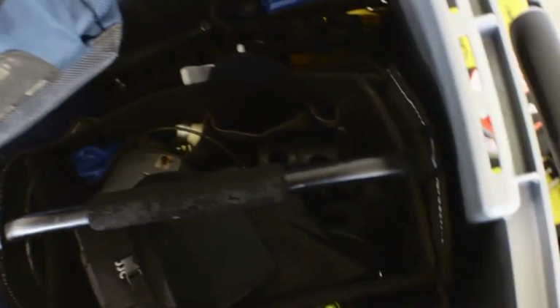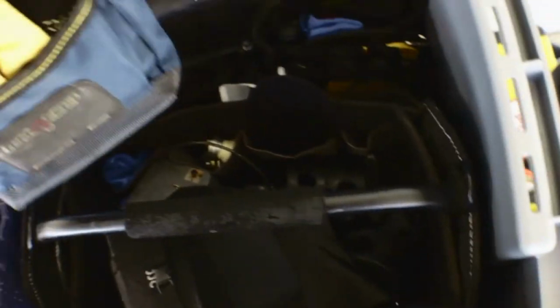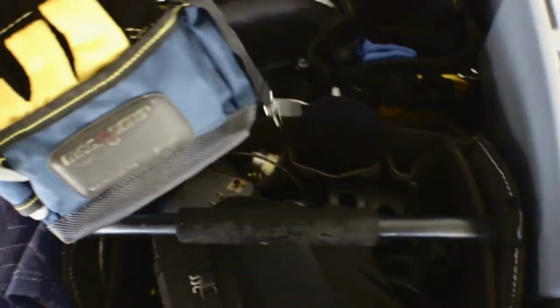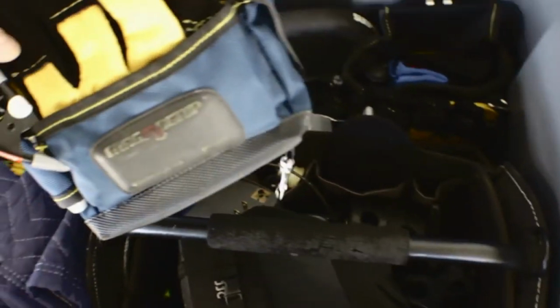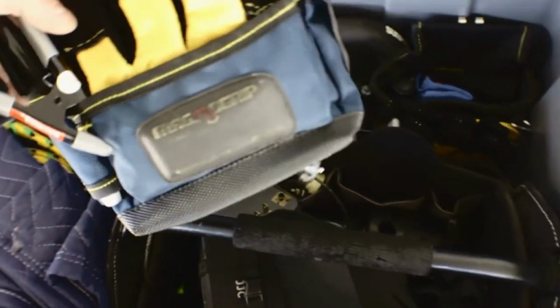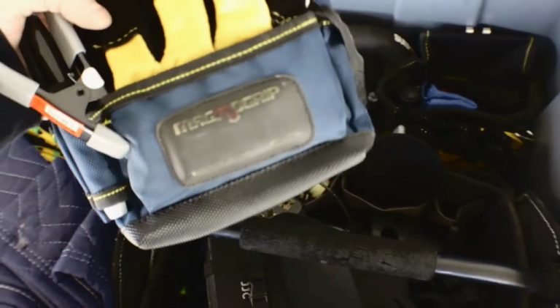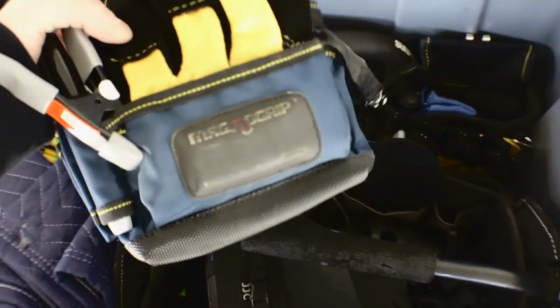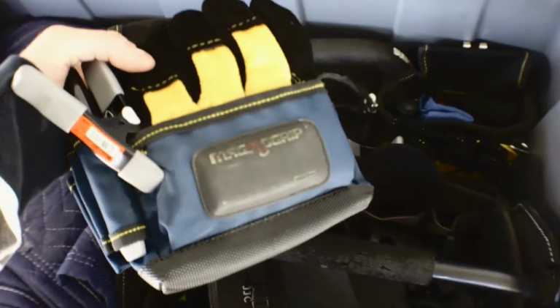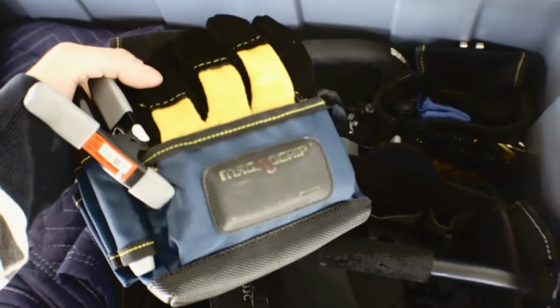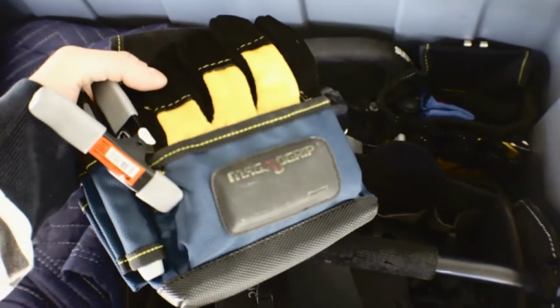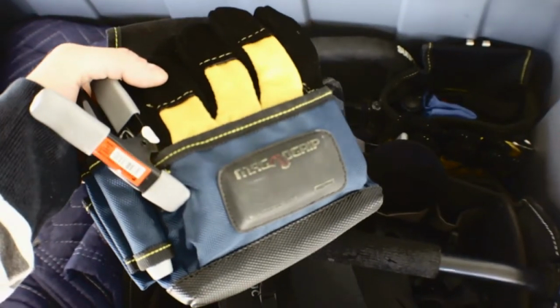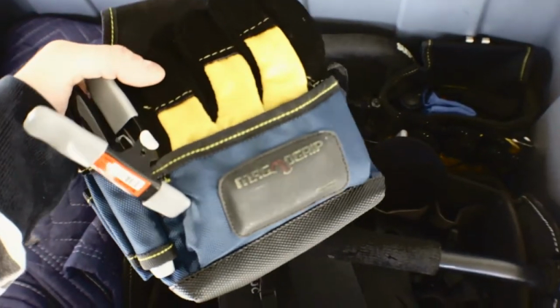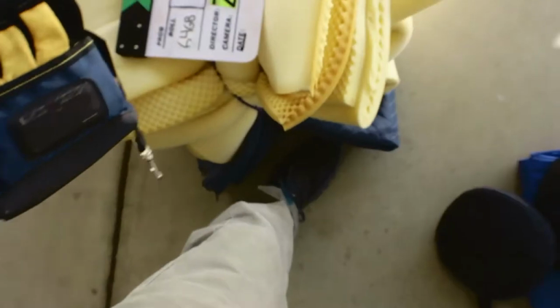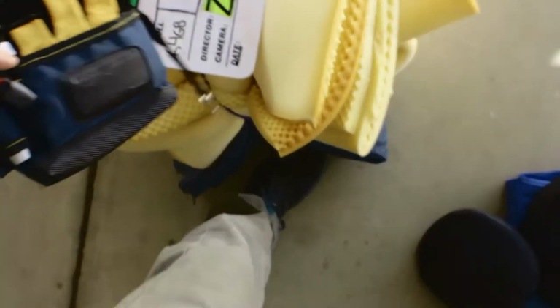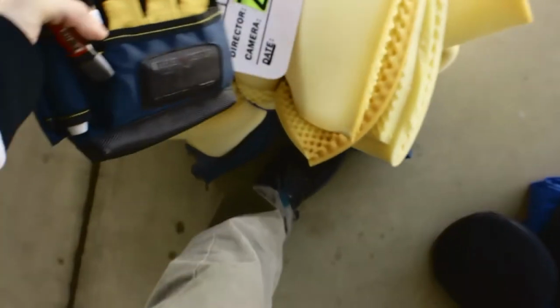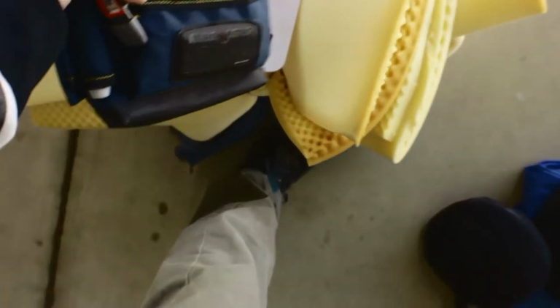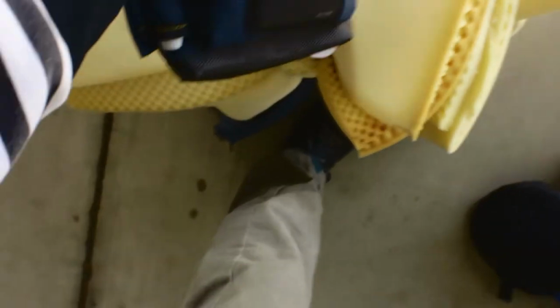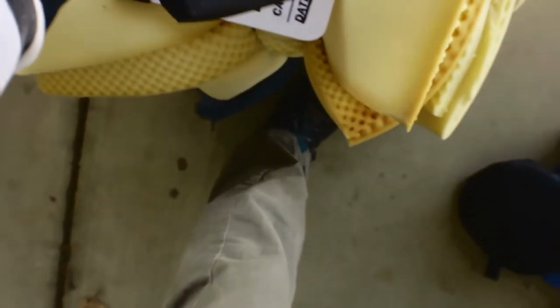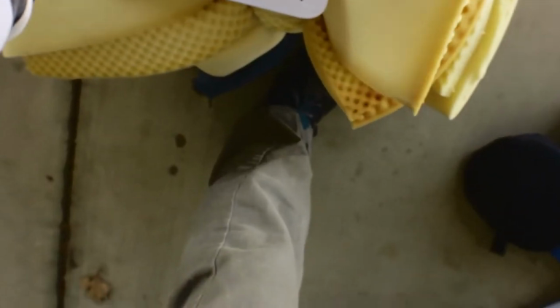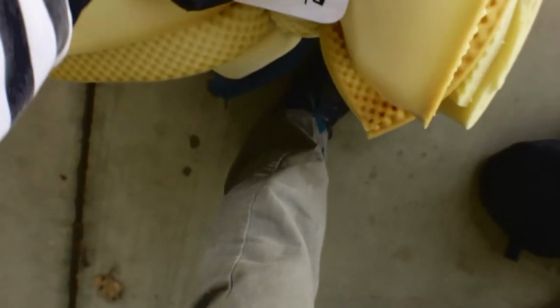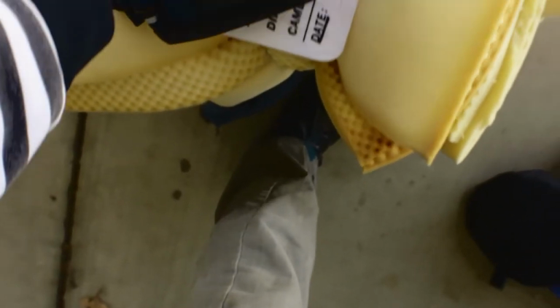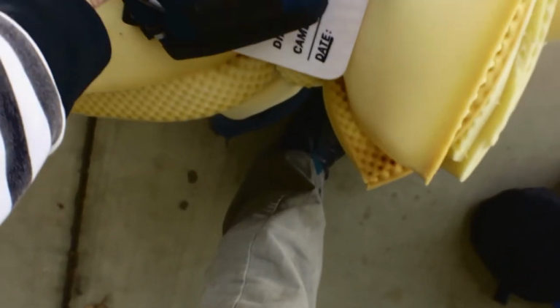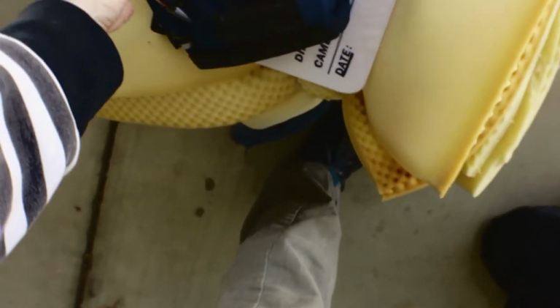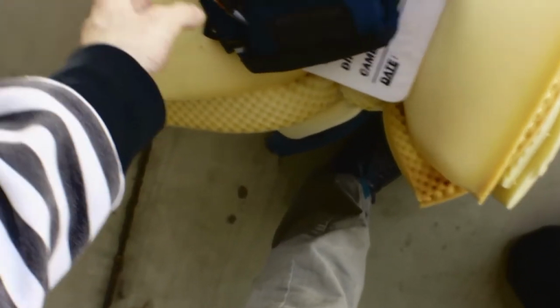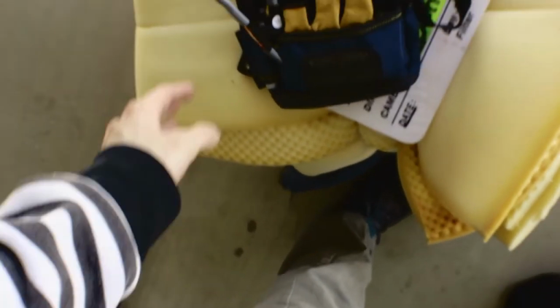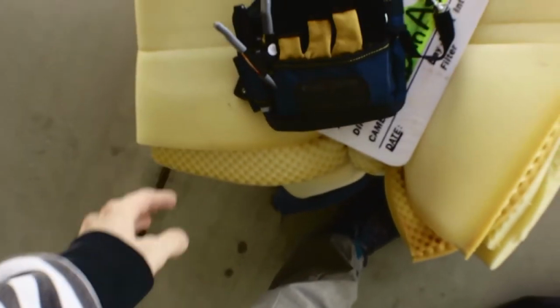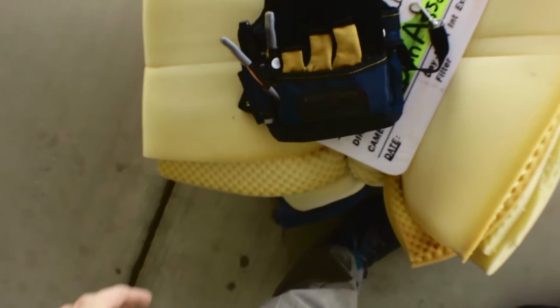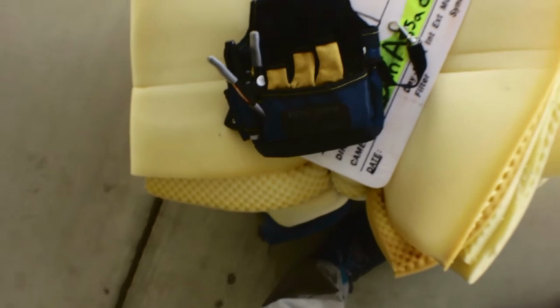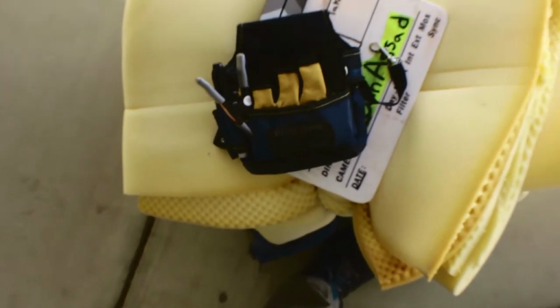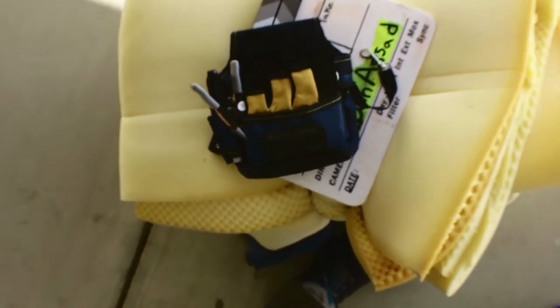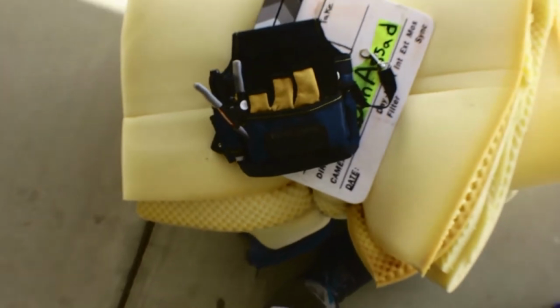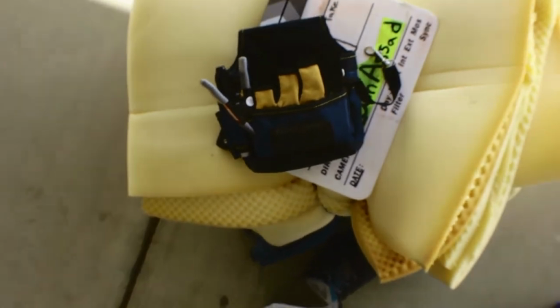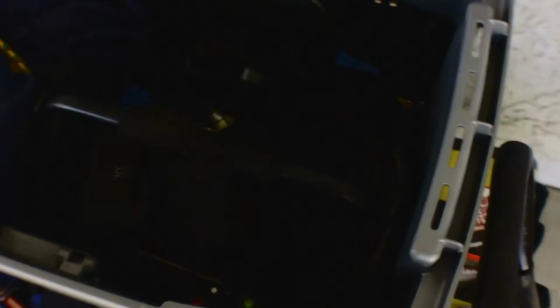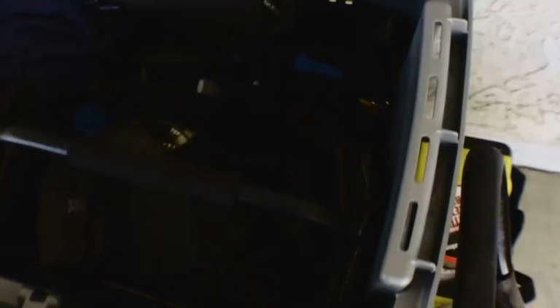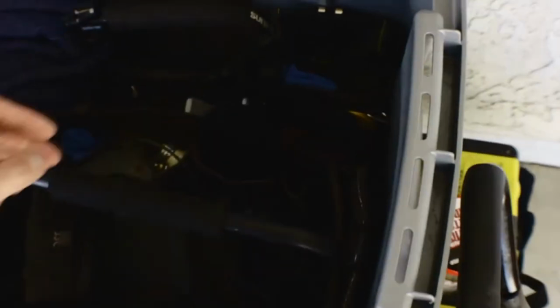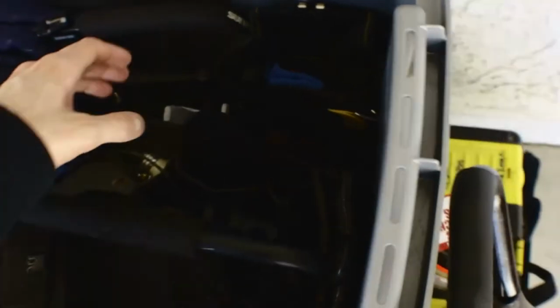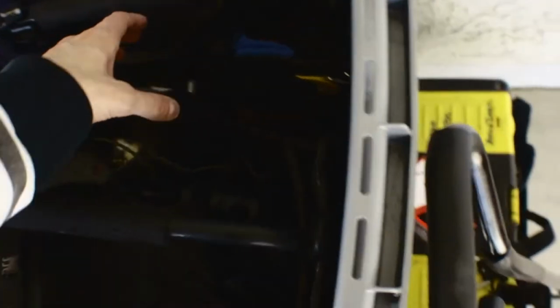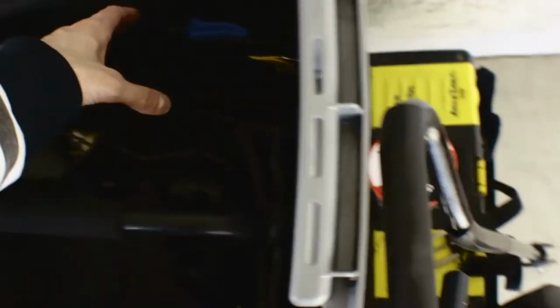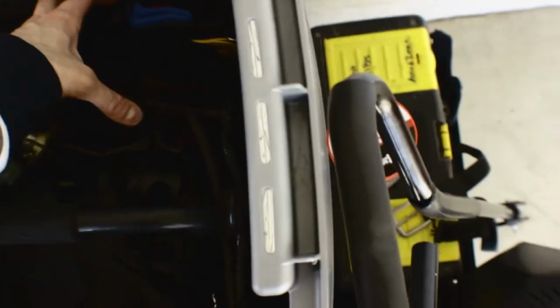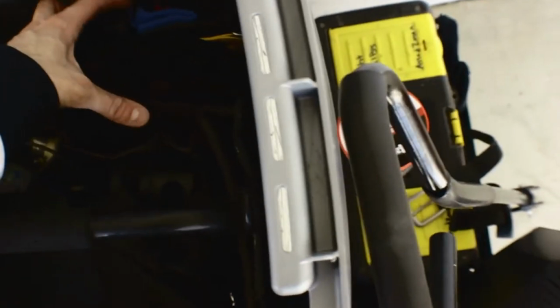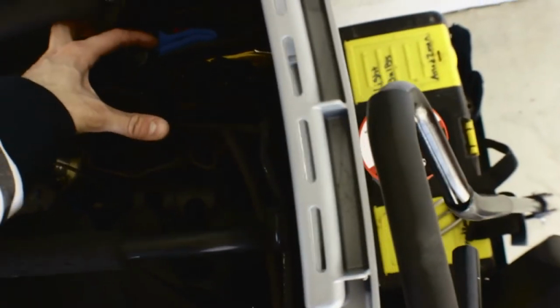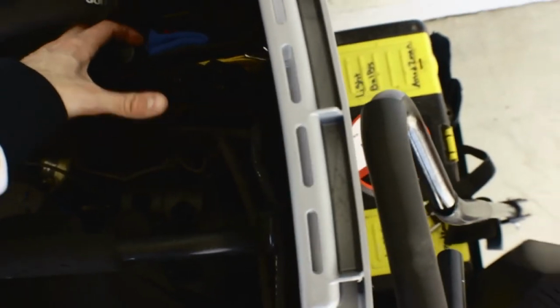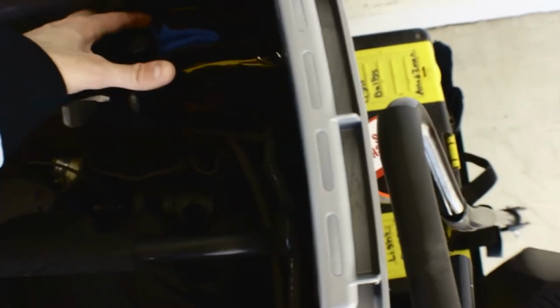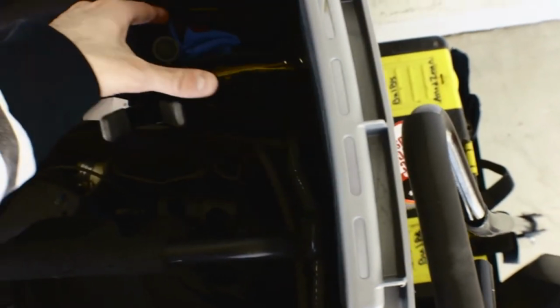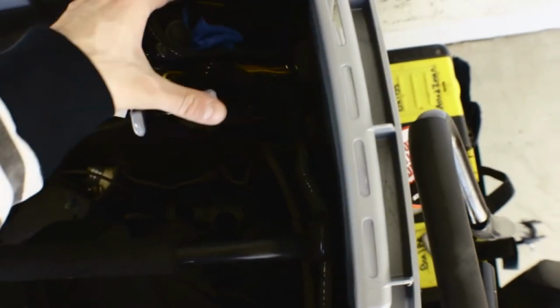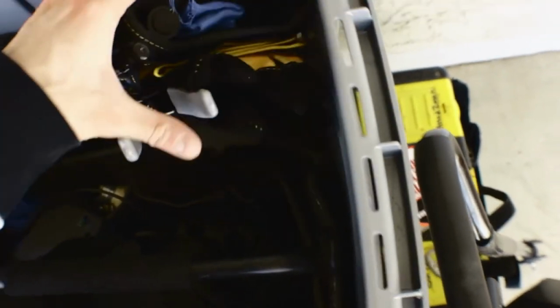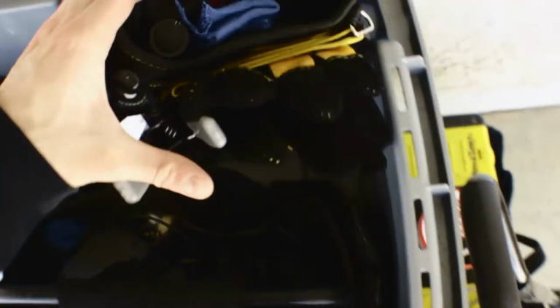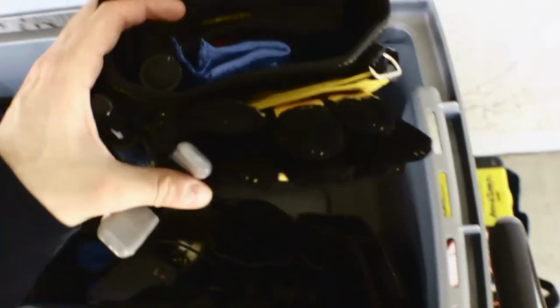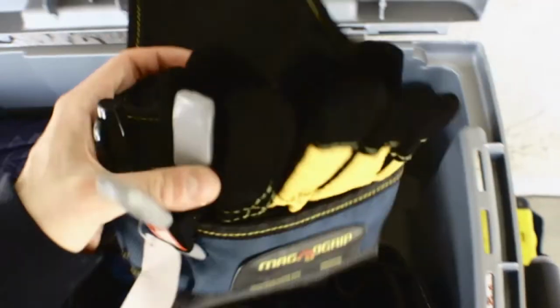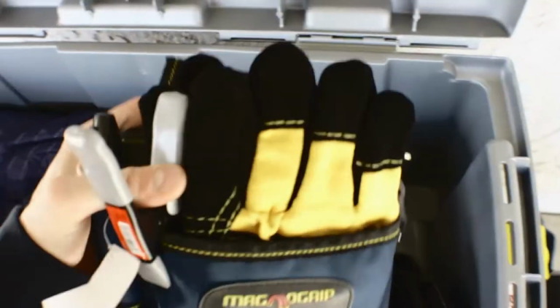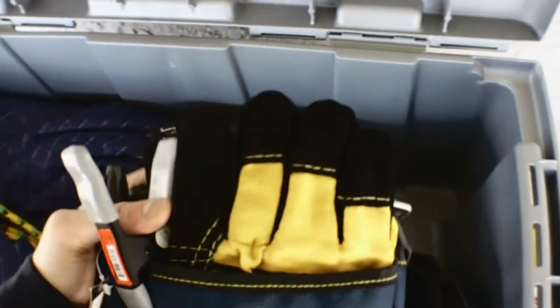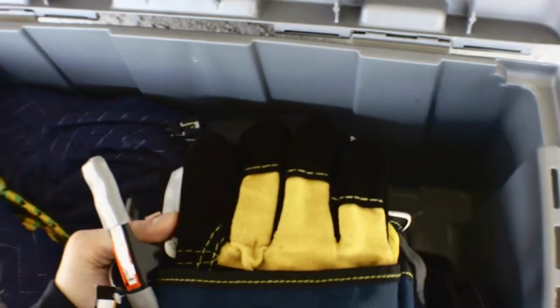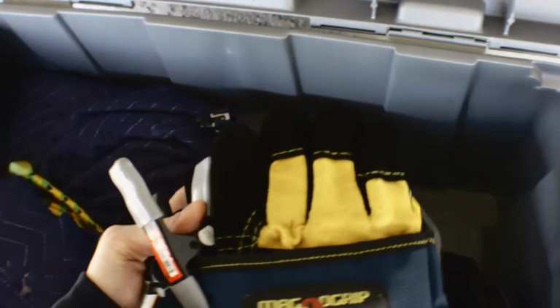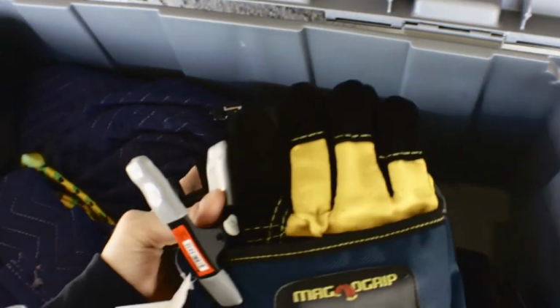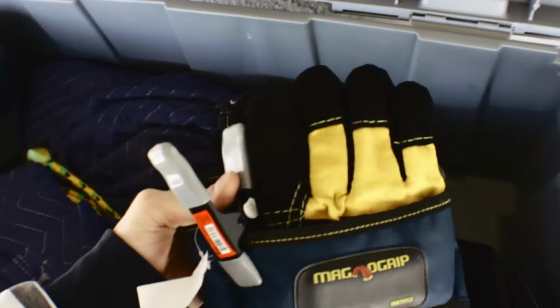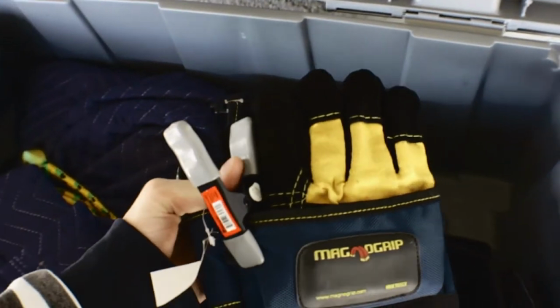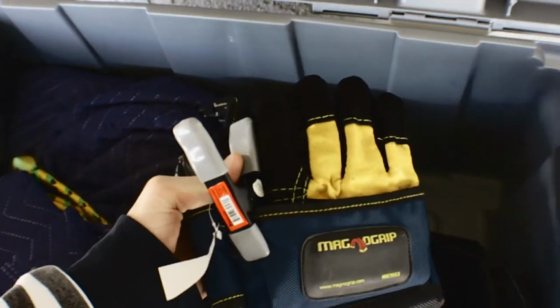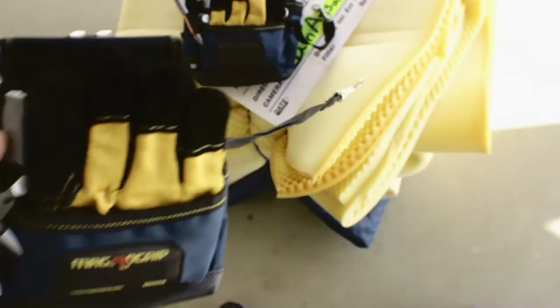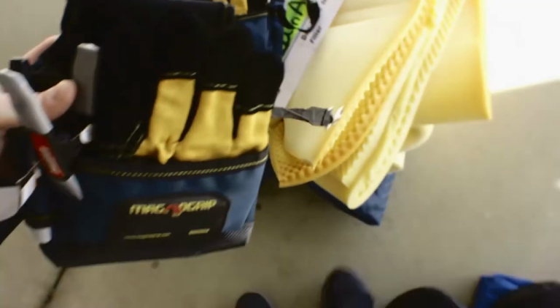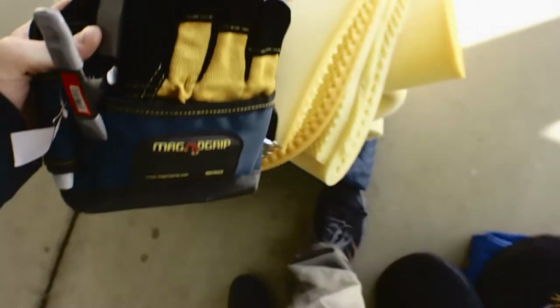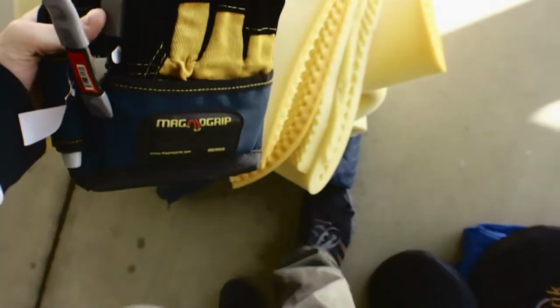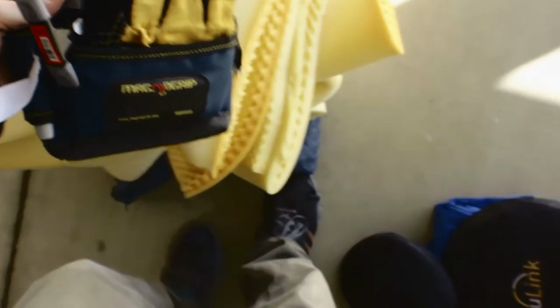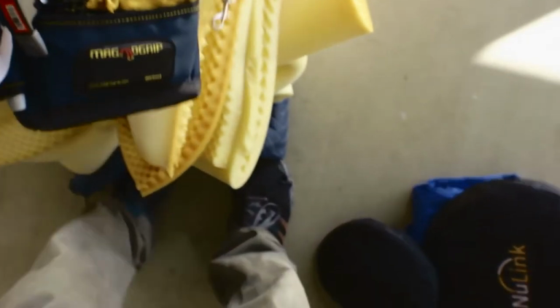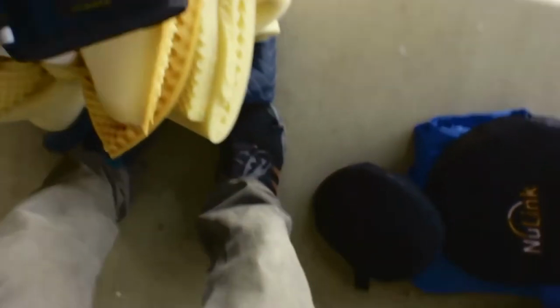There's a PA pouch, basically — or like a tool pouch, just for production. I usually would give them to a PA or something.